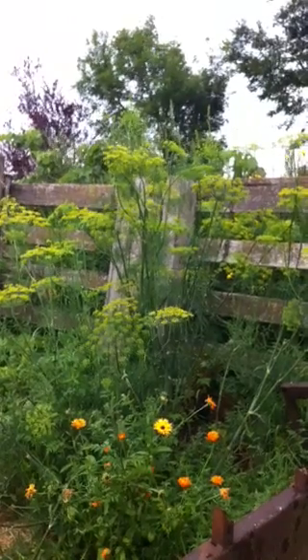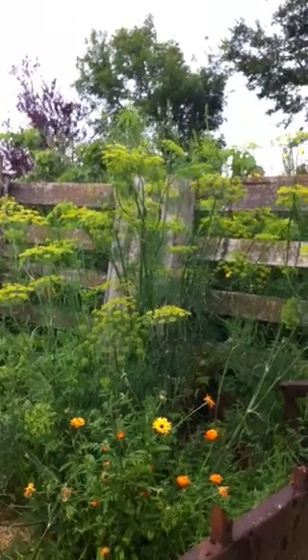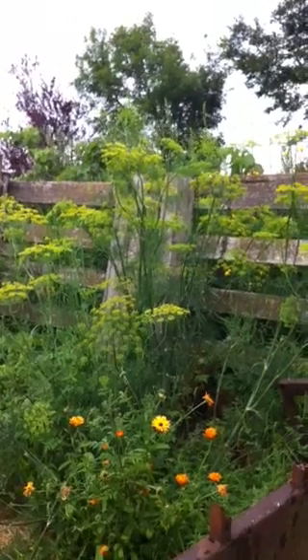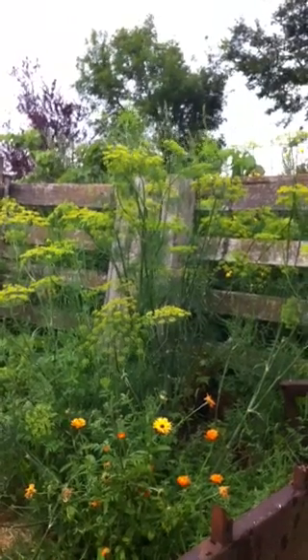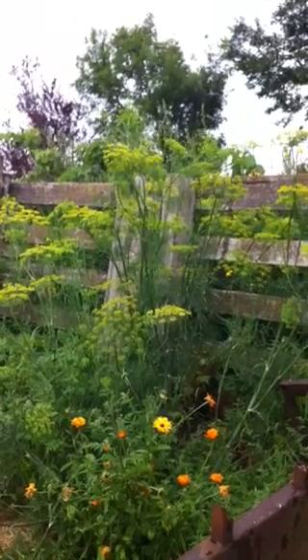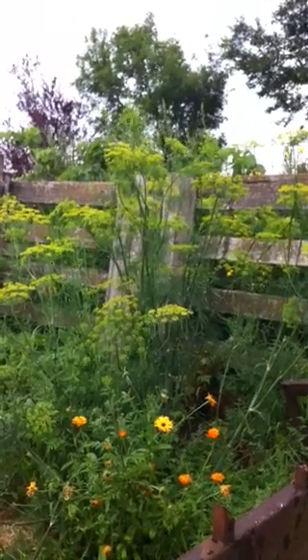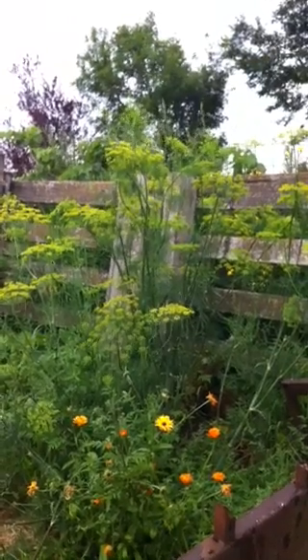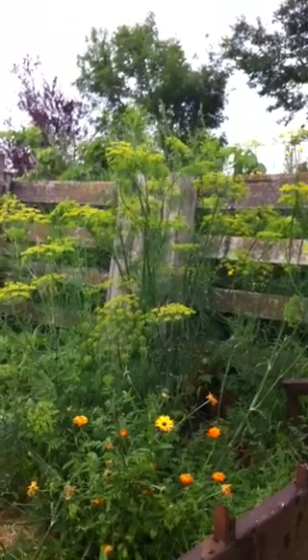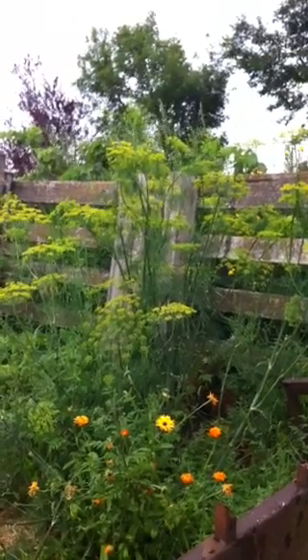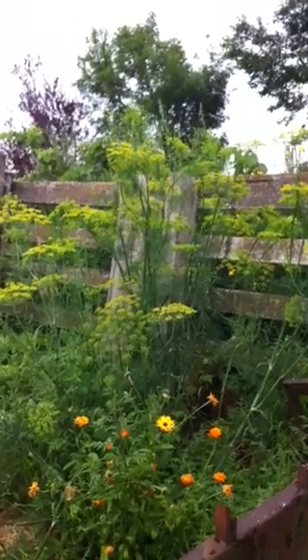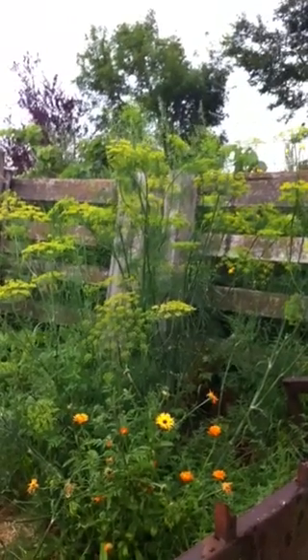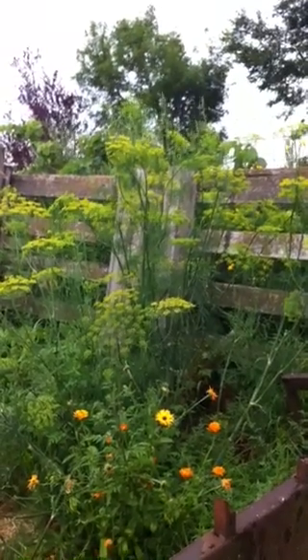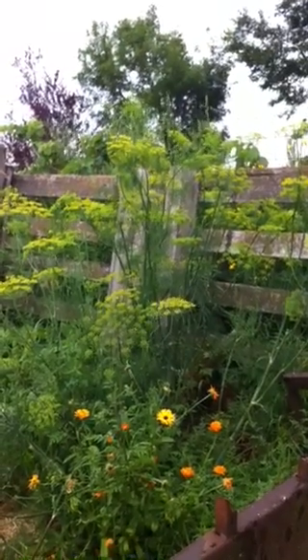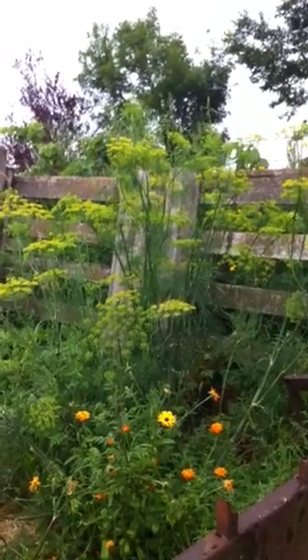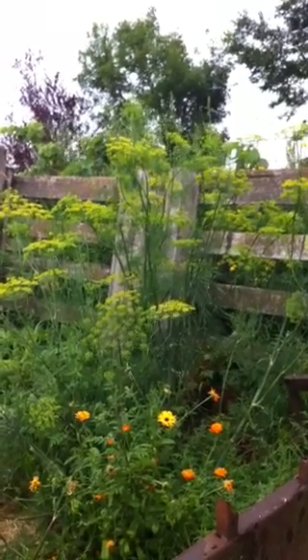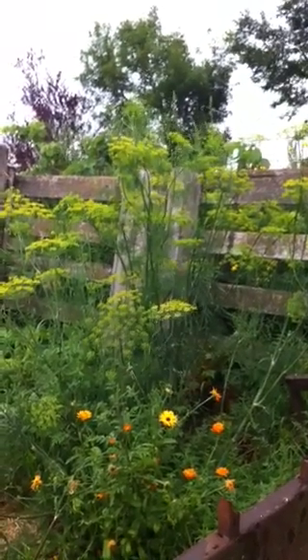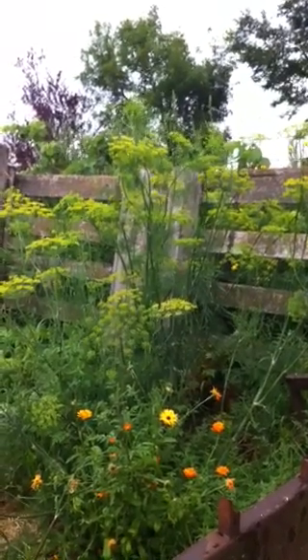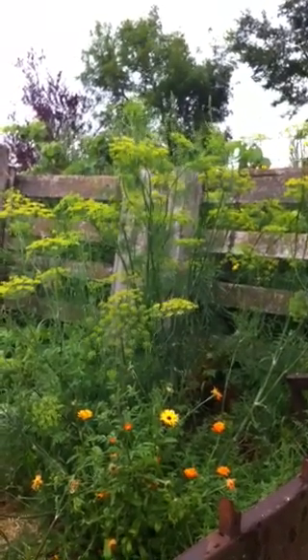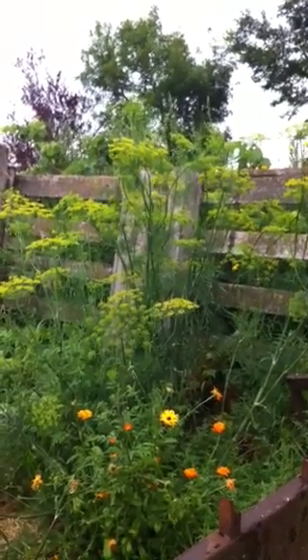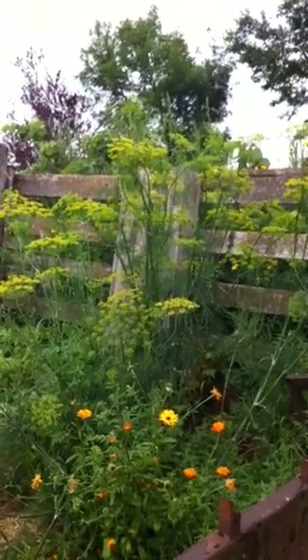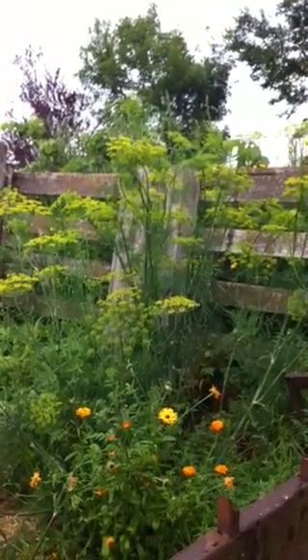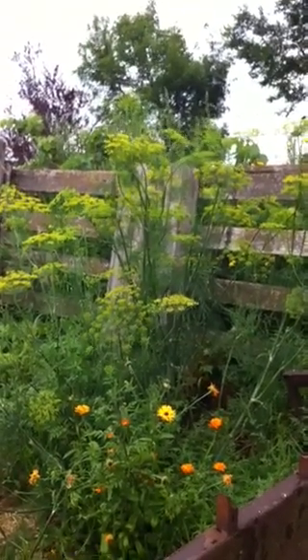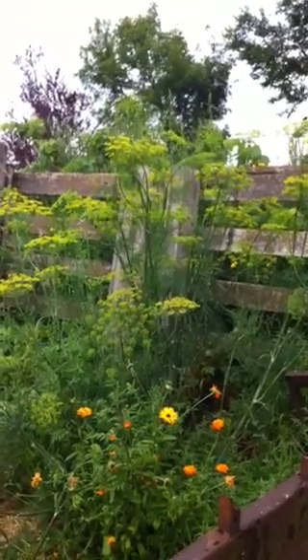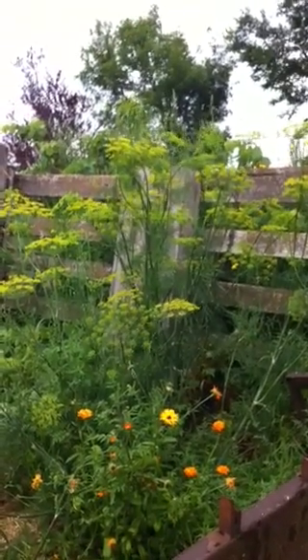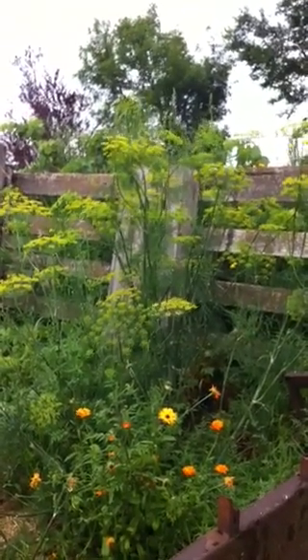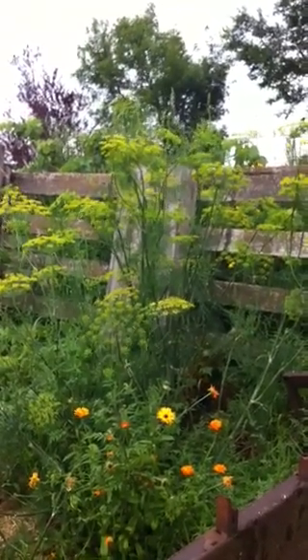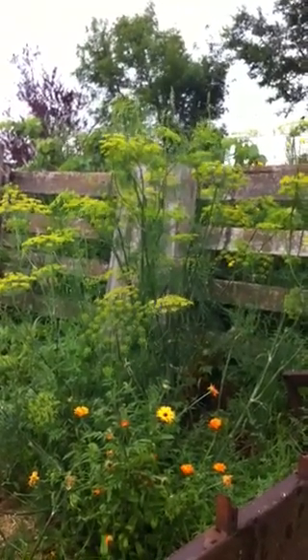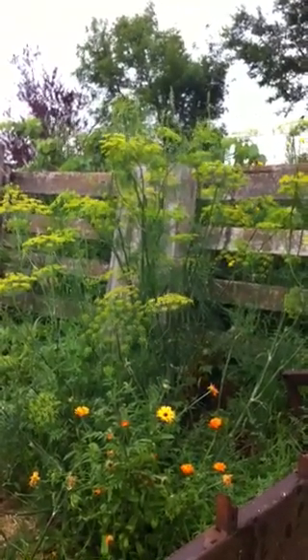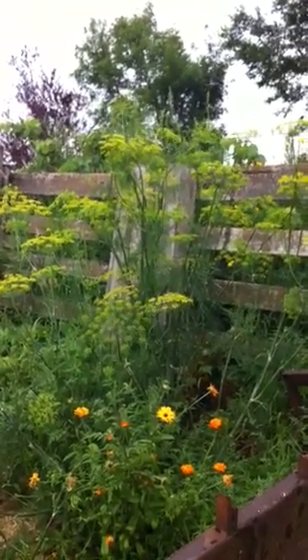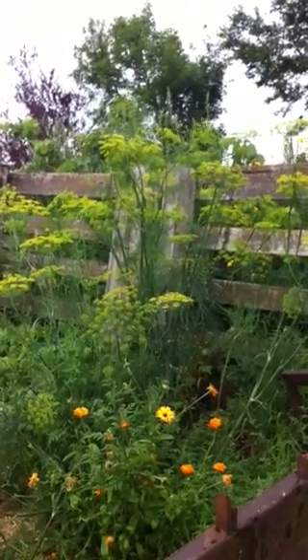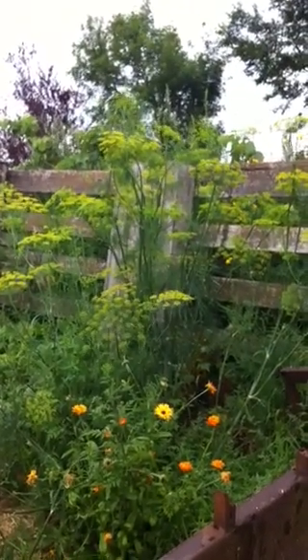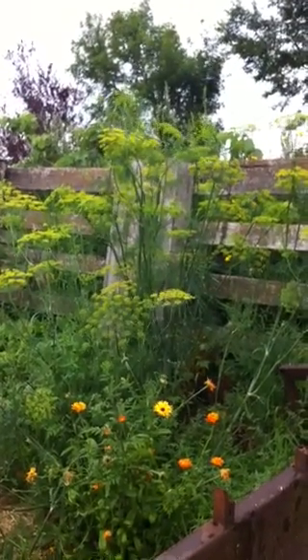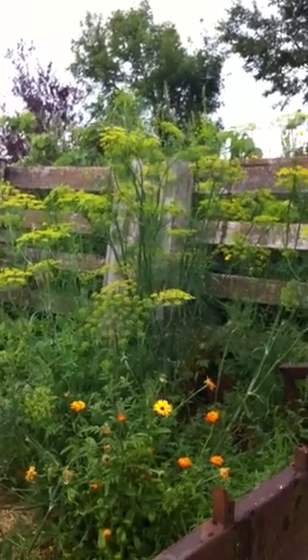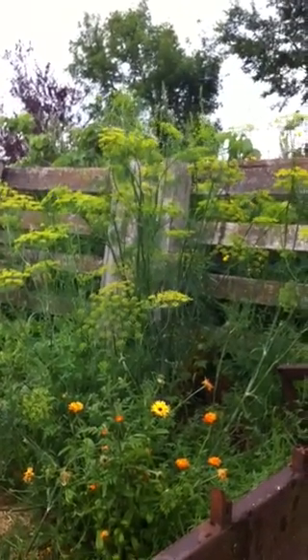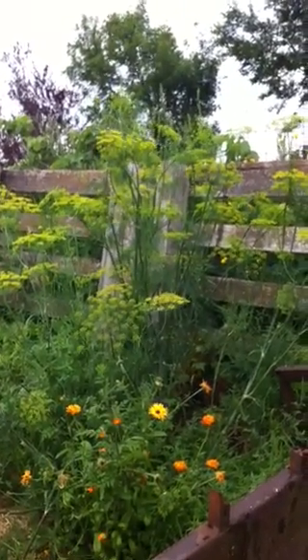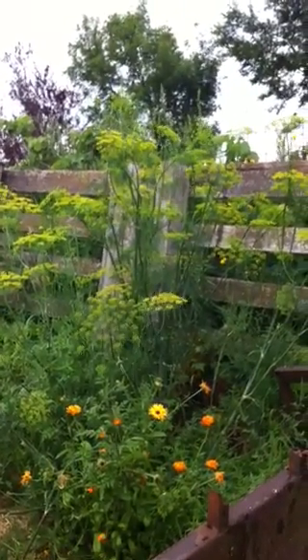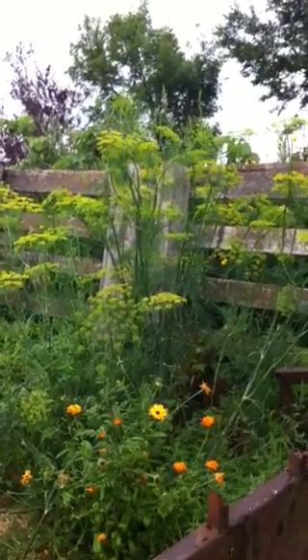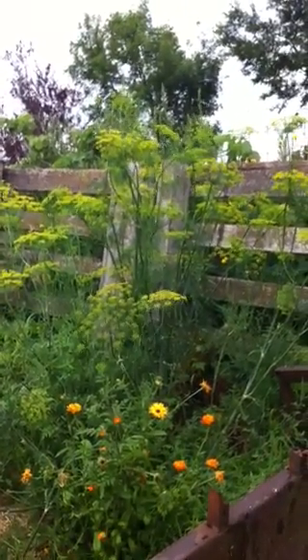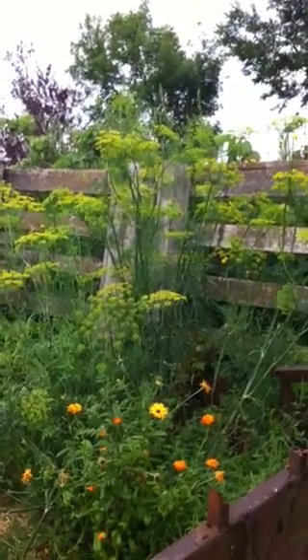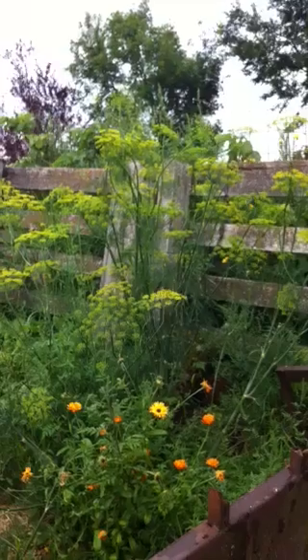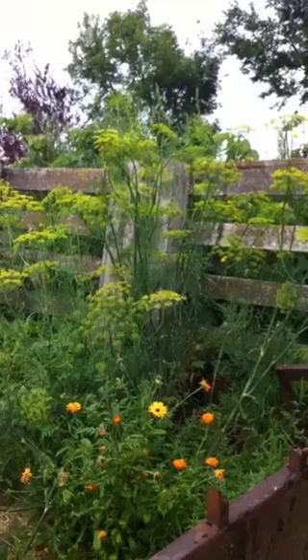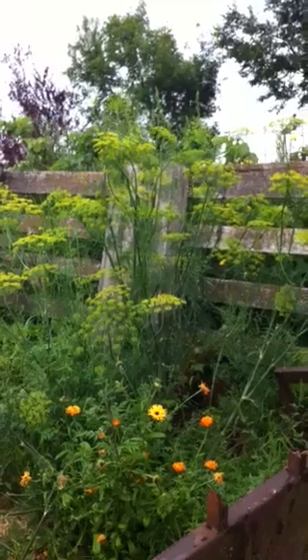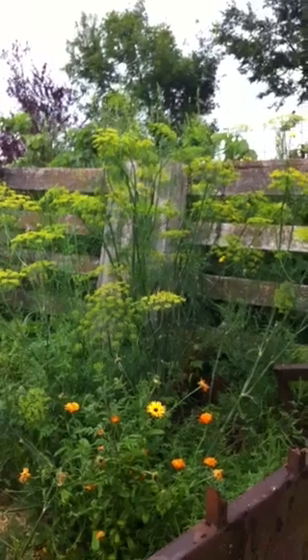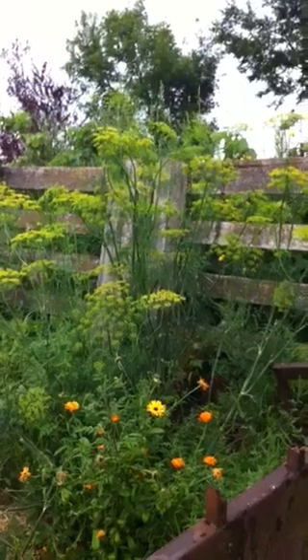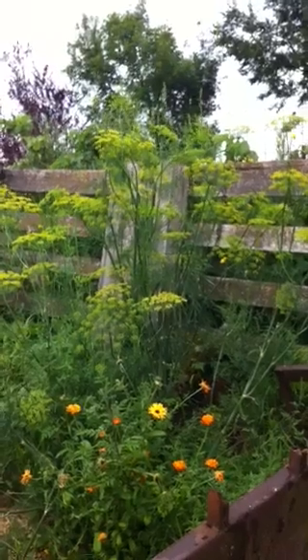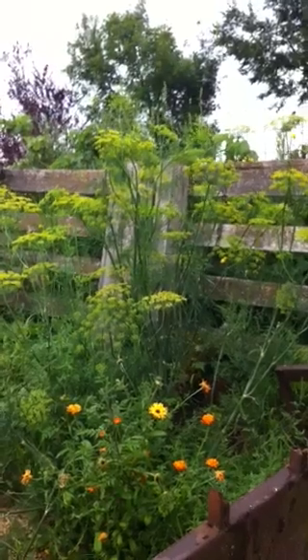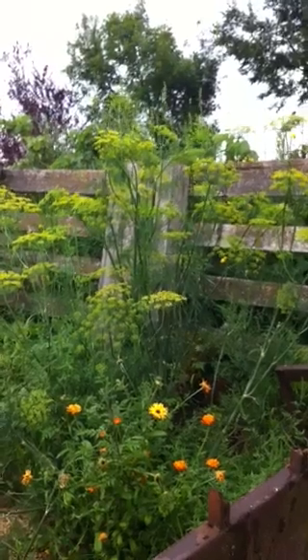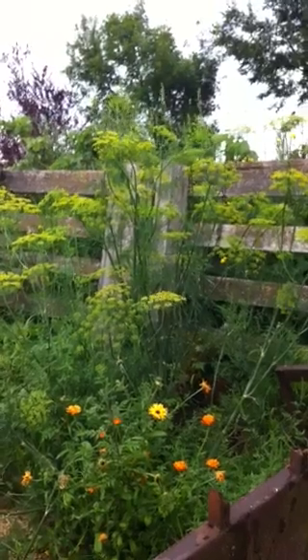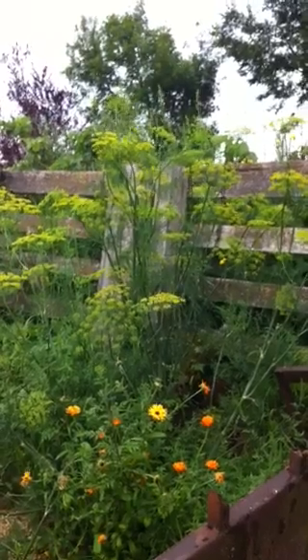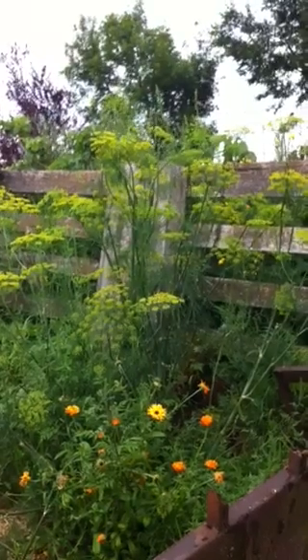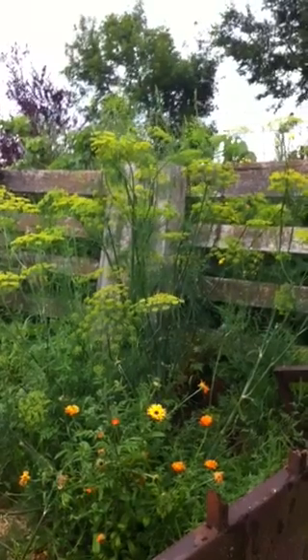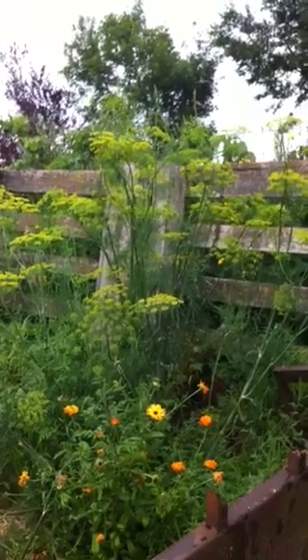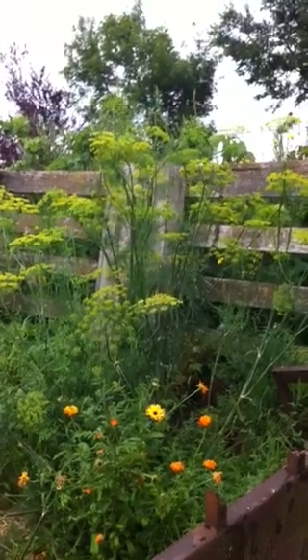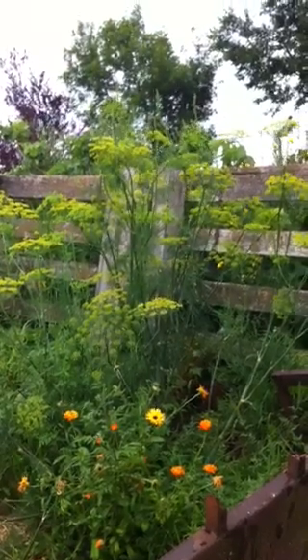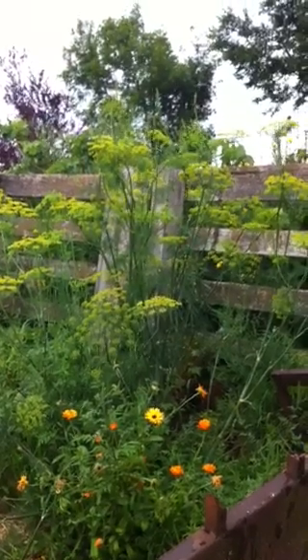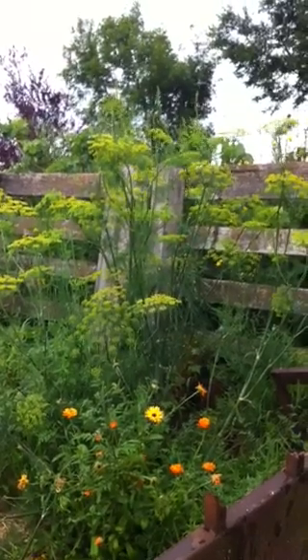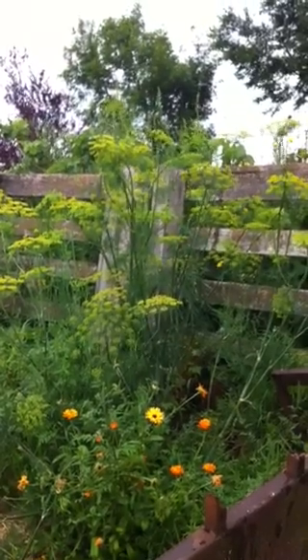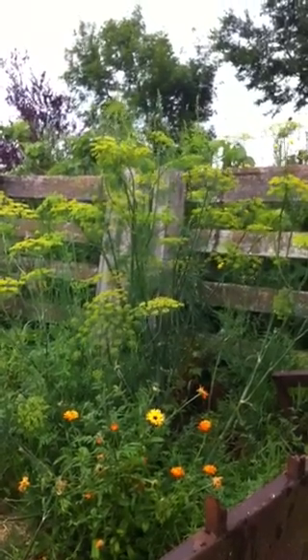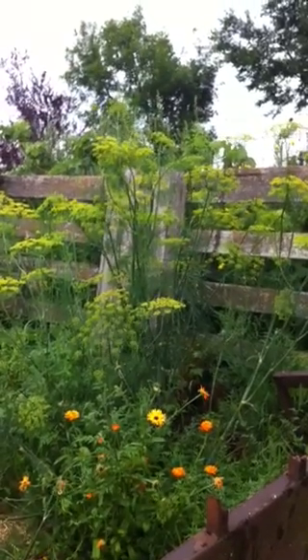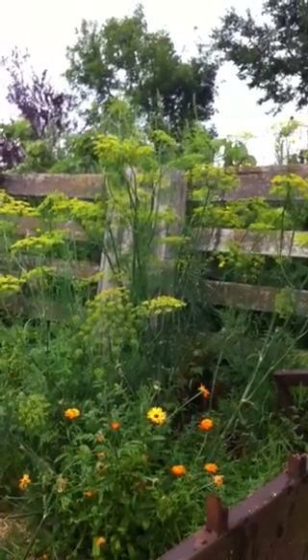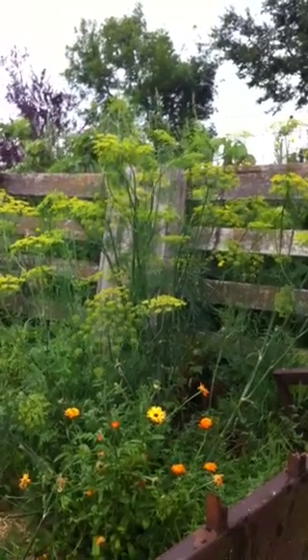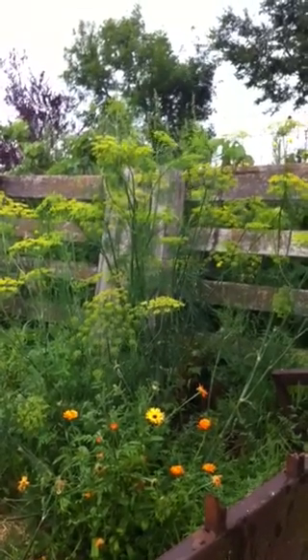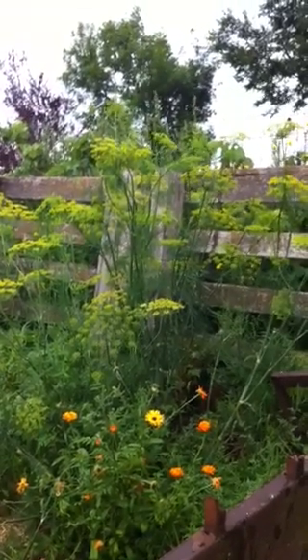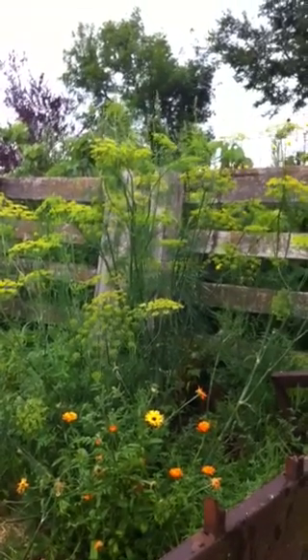Here's the garden, middle of August. Dill flowering lovely.